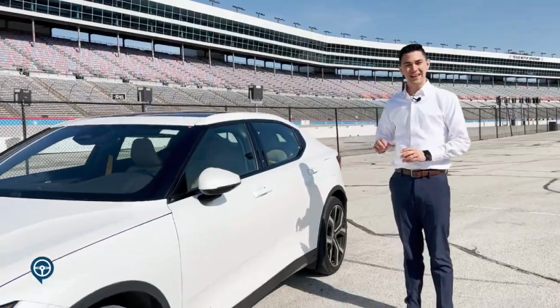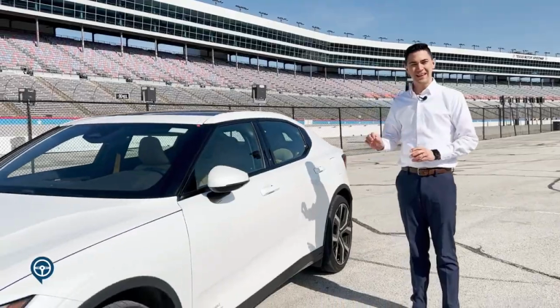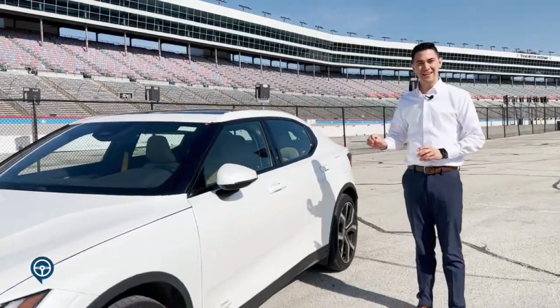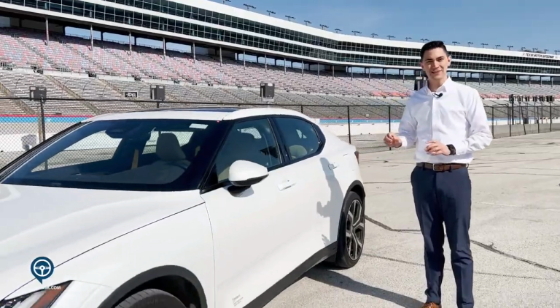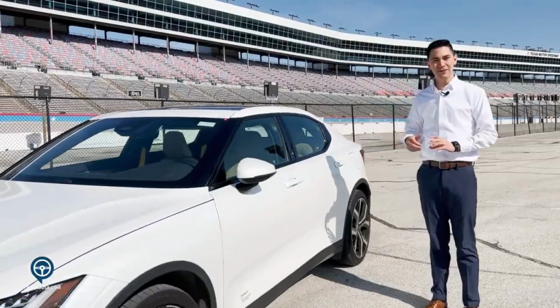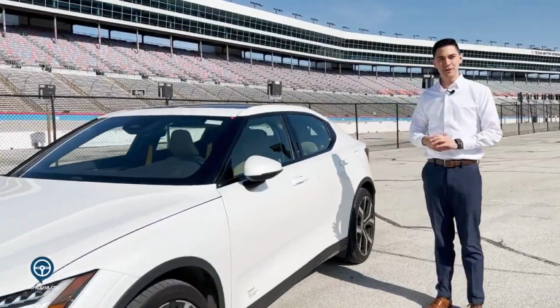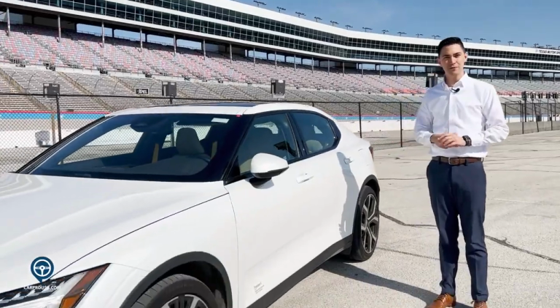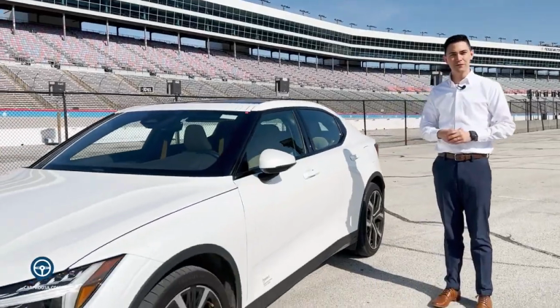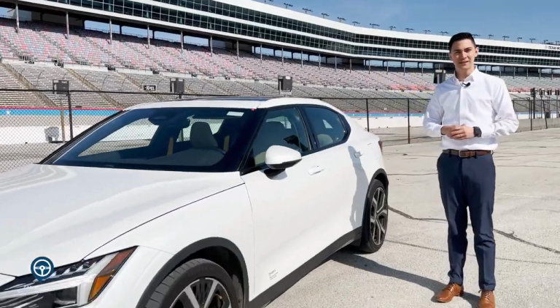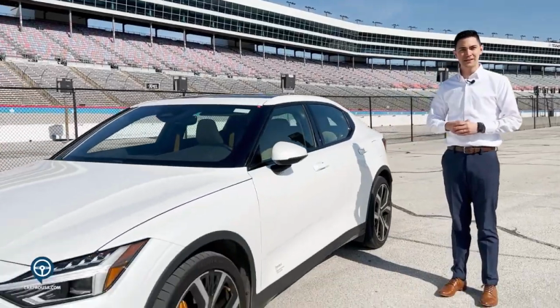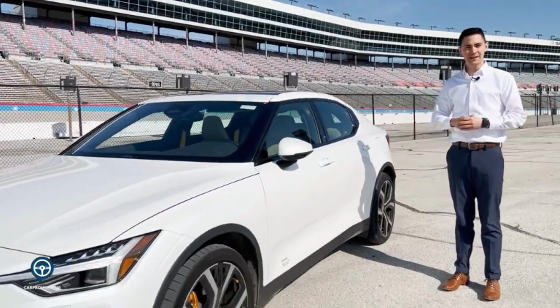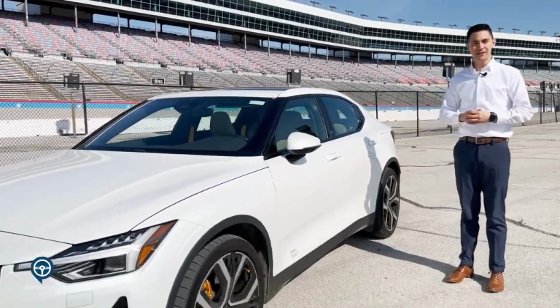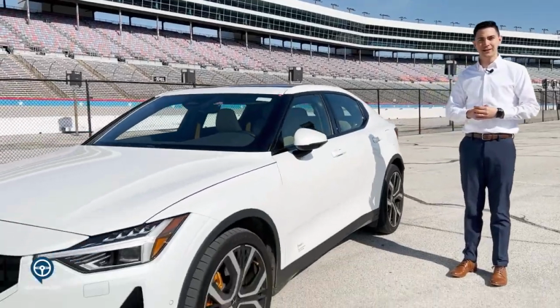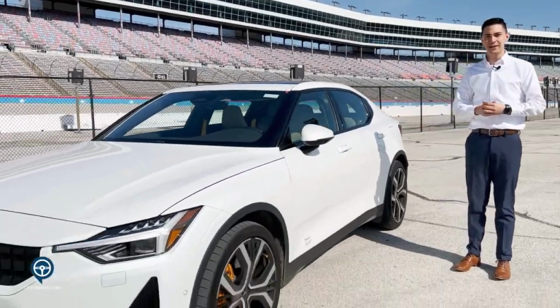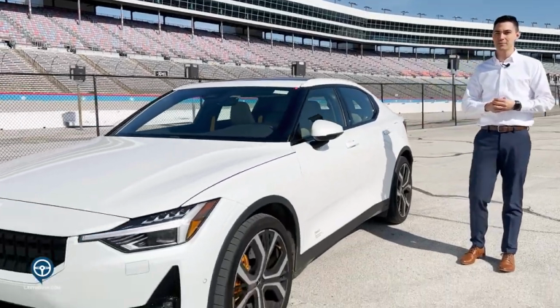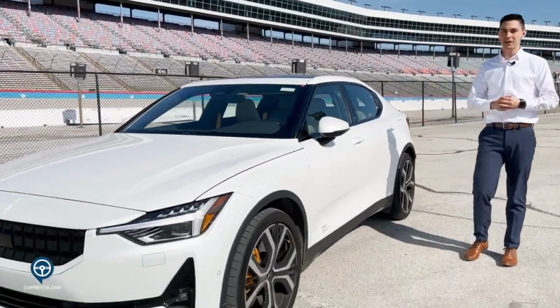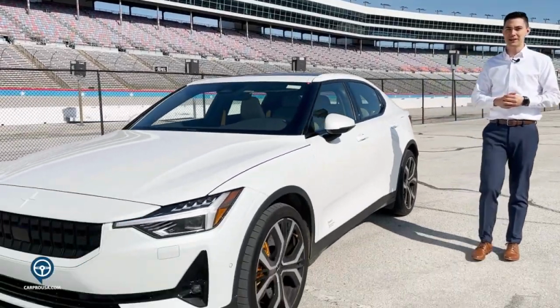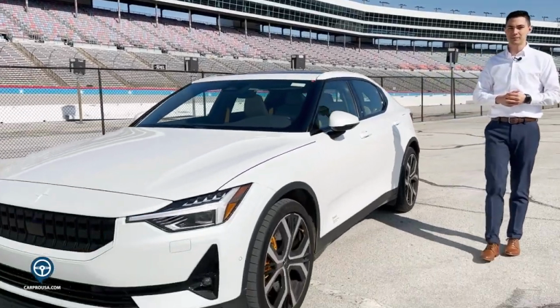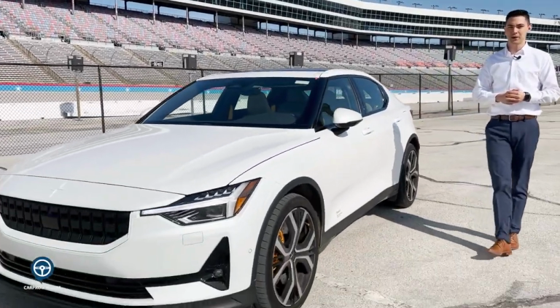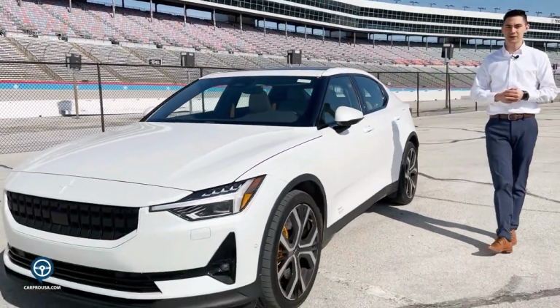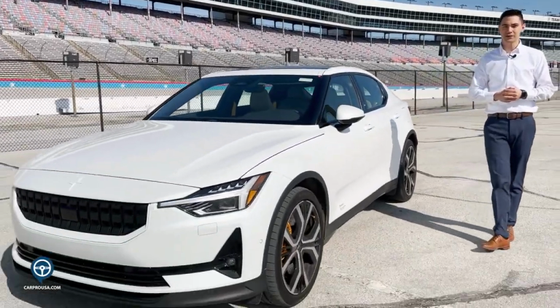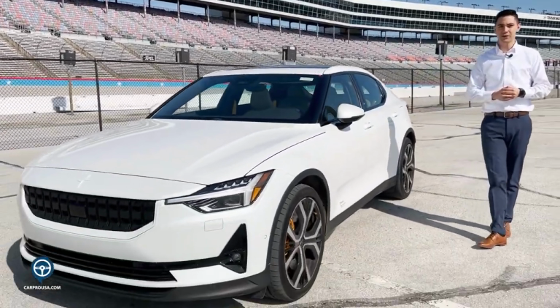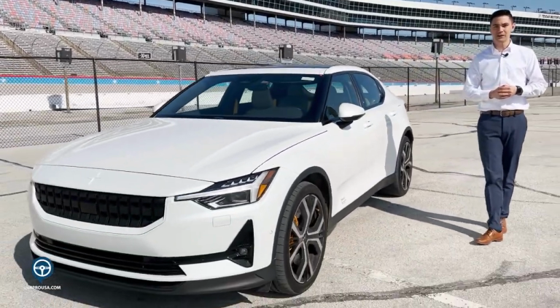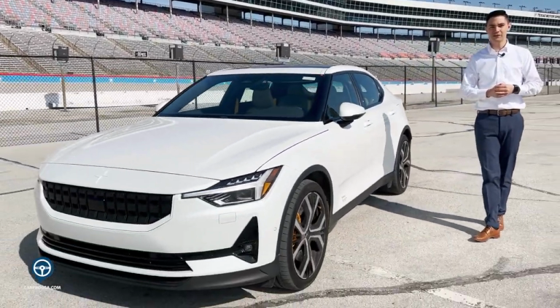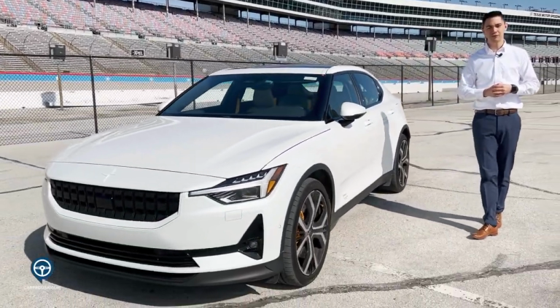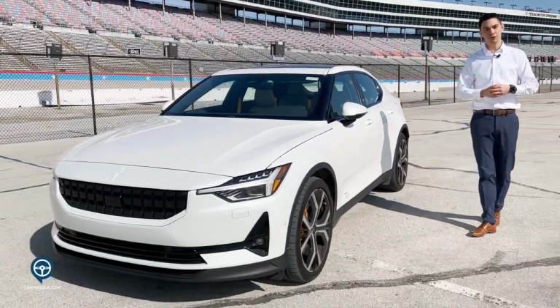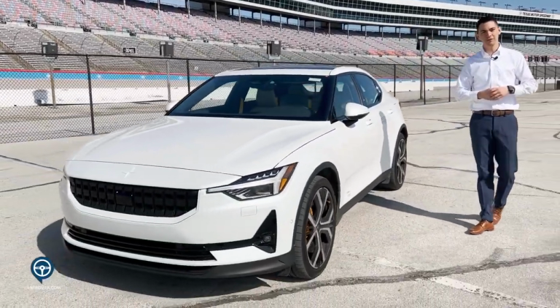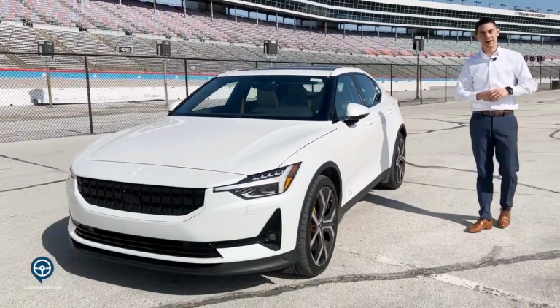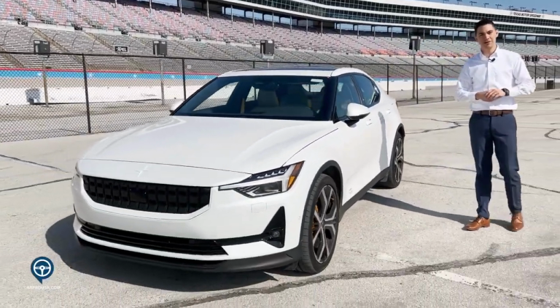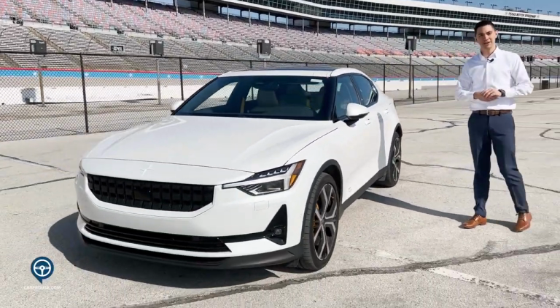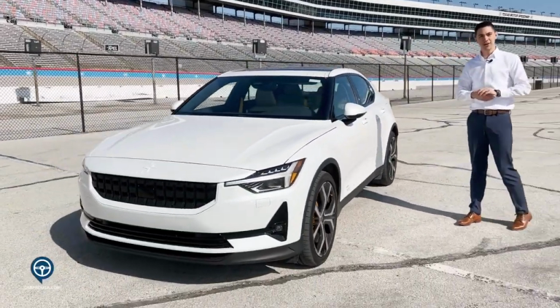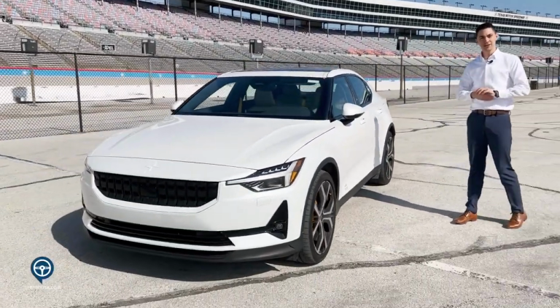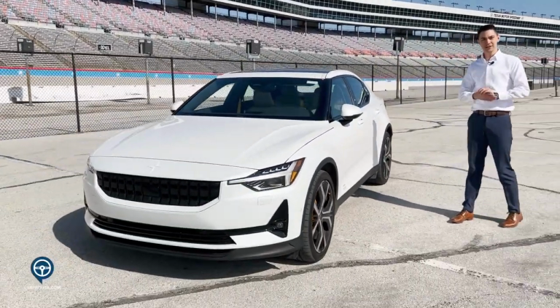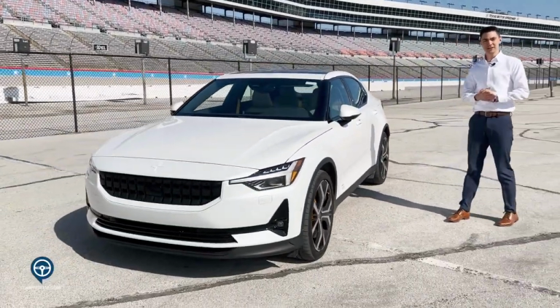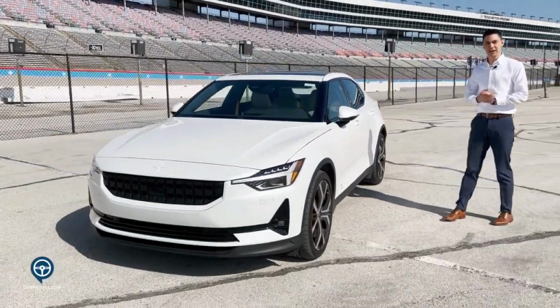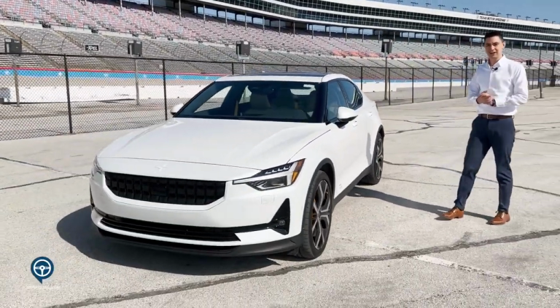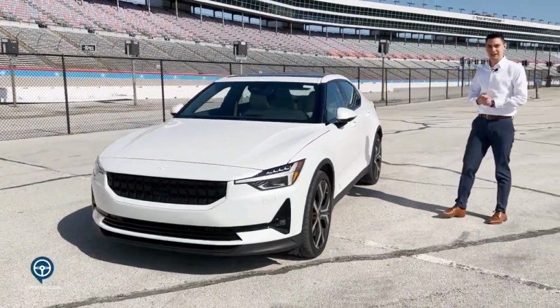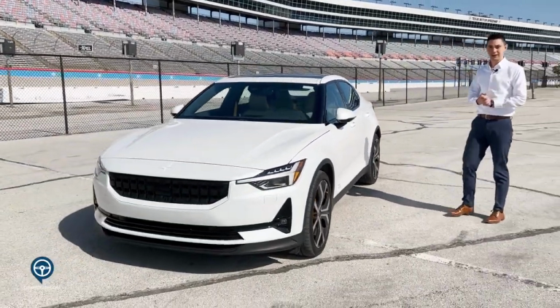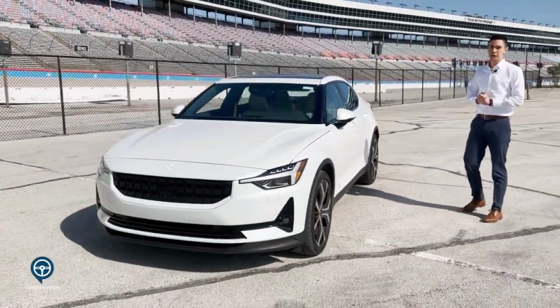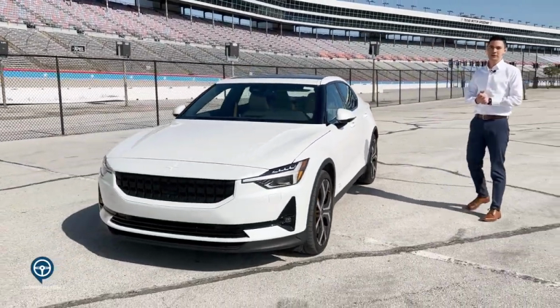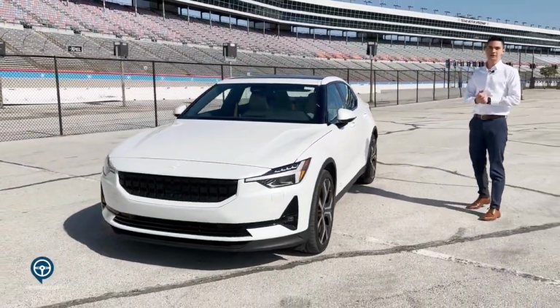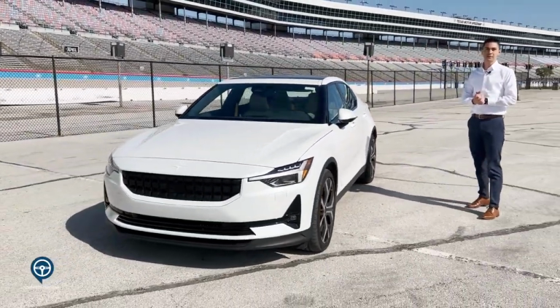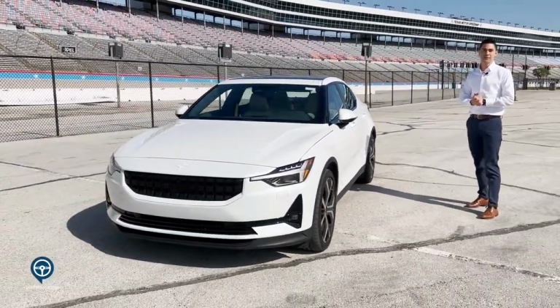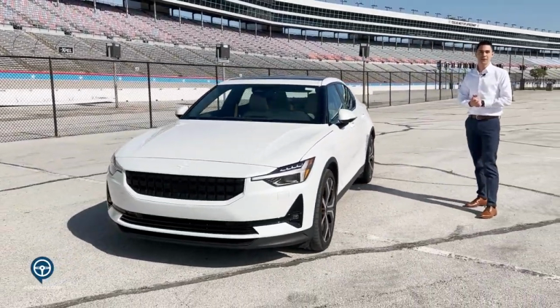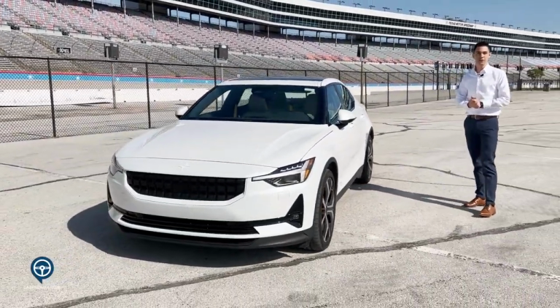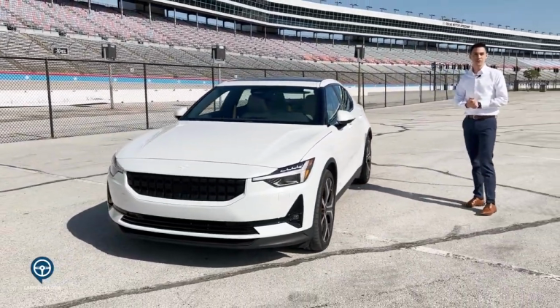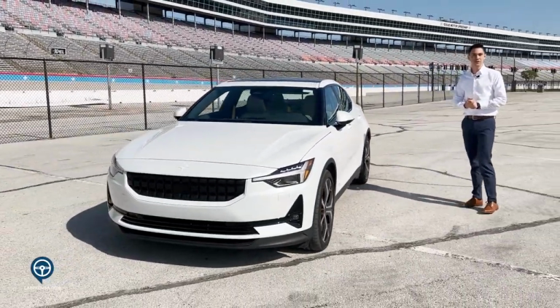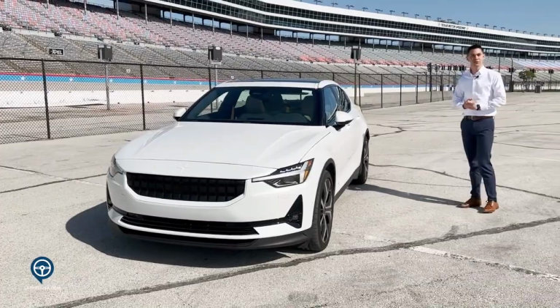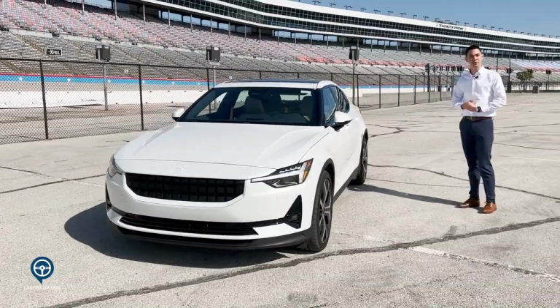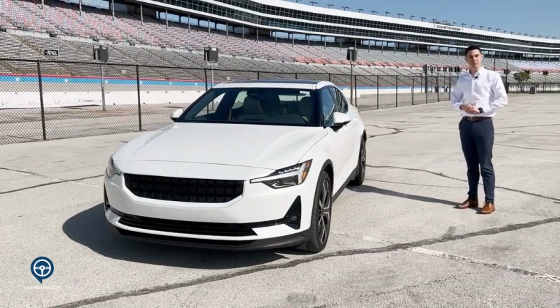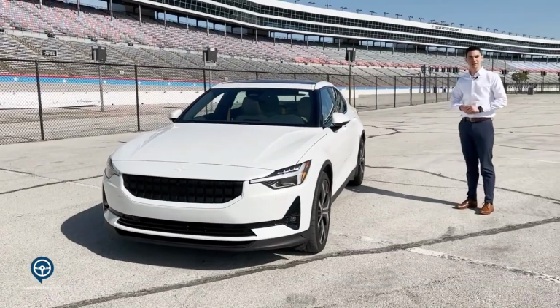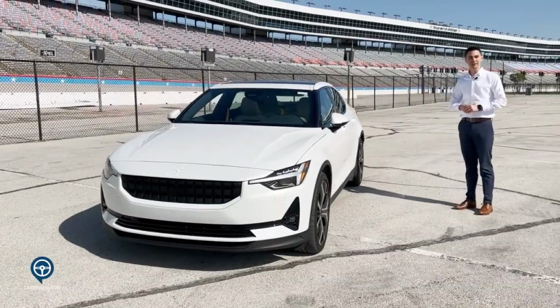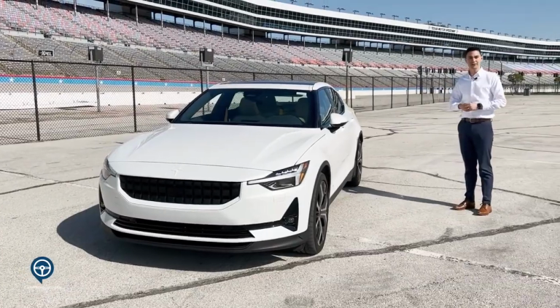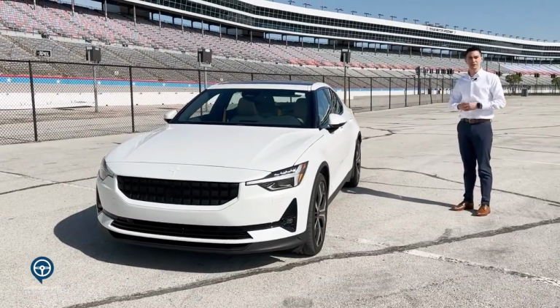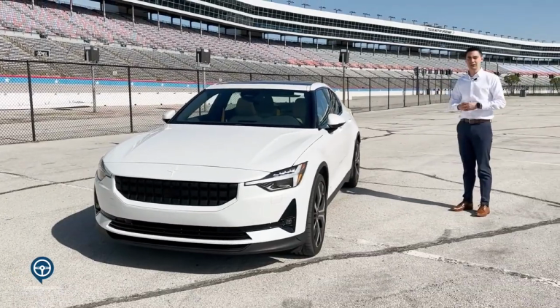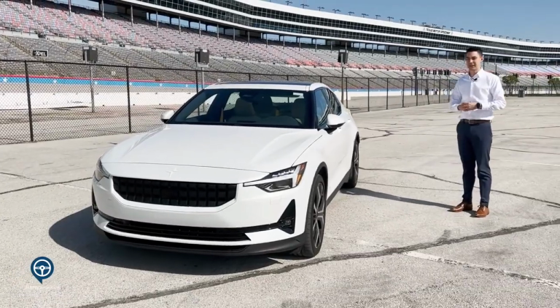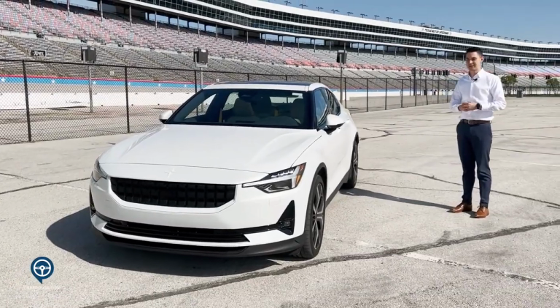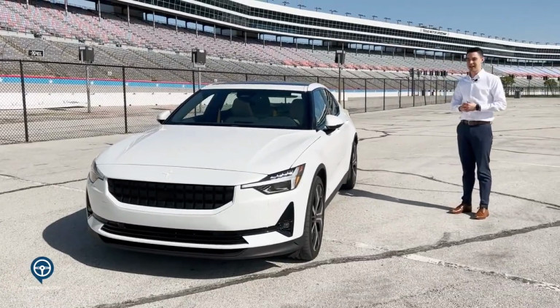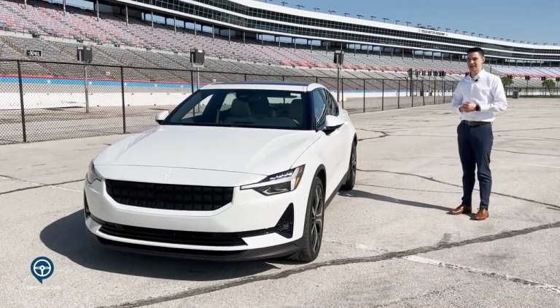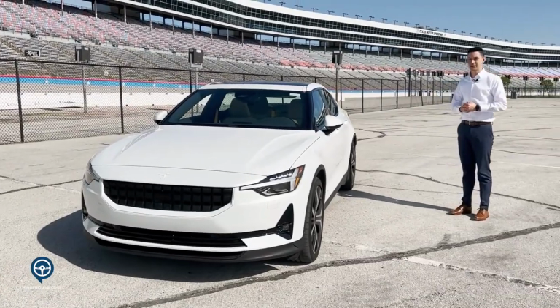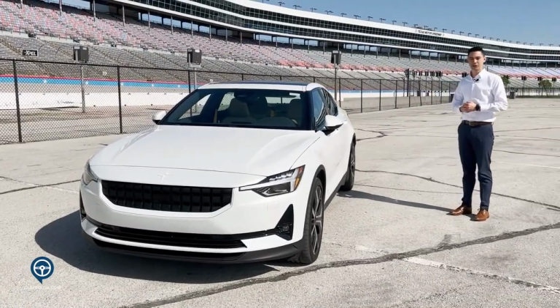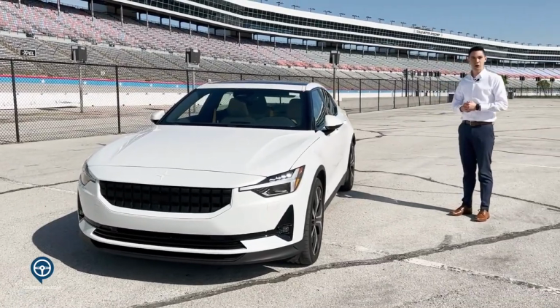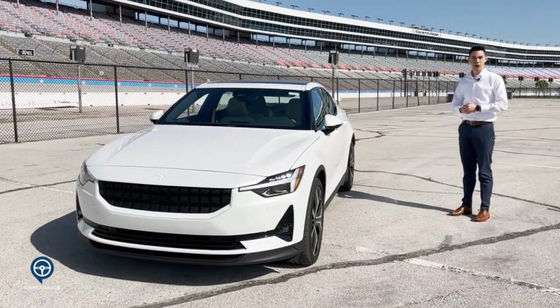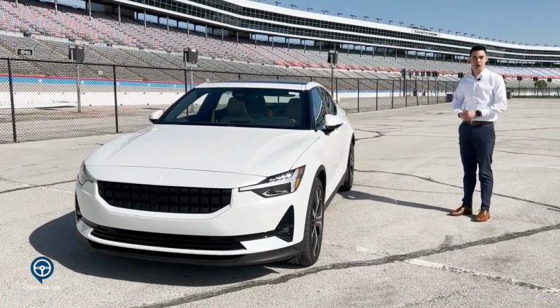It is available for sale. The base model starts at $45,000 and it goes up from there with the trim options that you would like to add to your car.